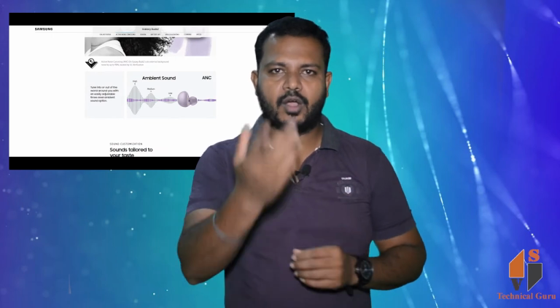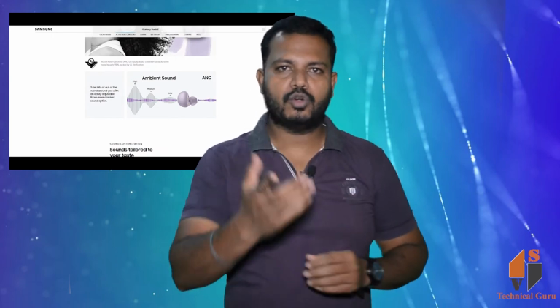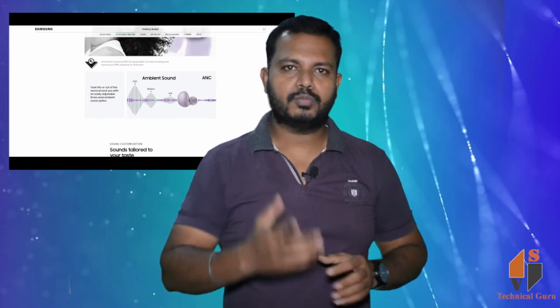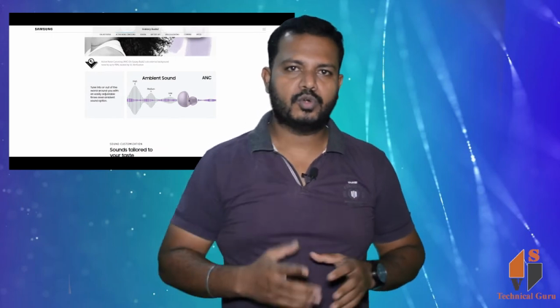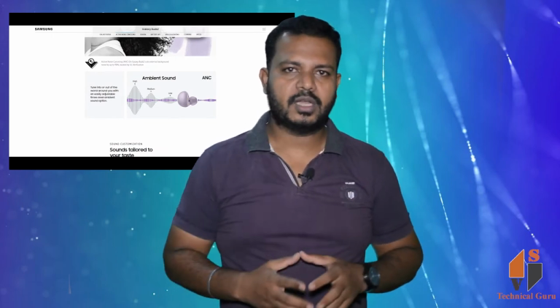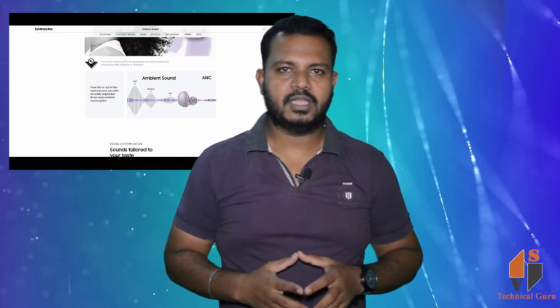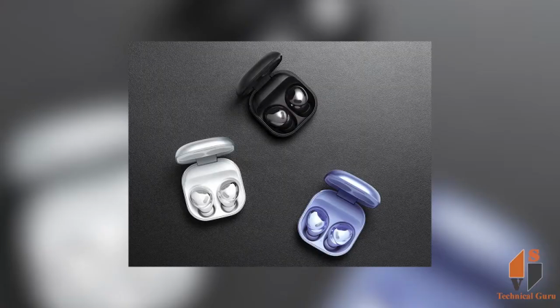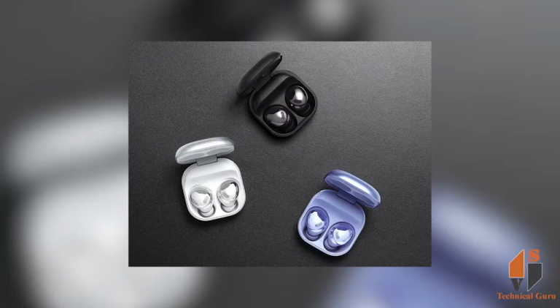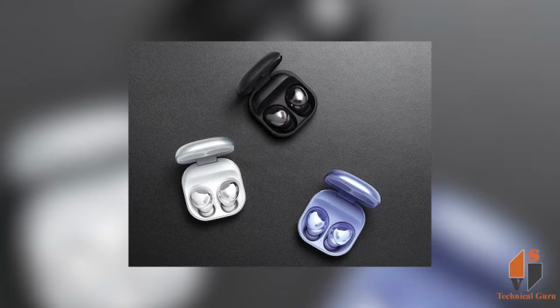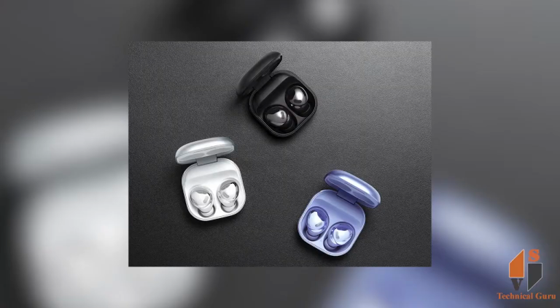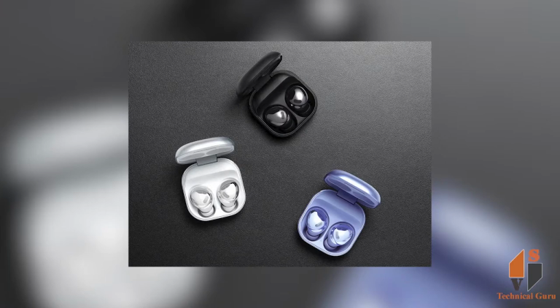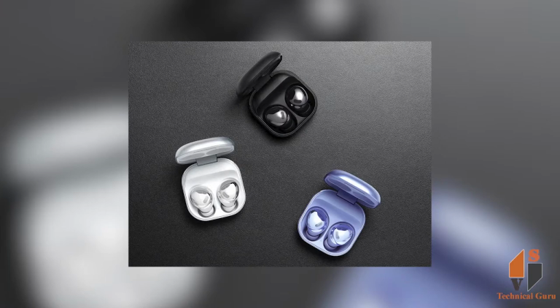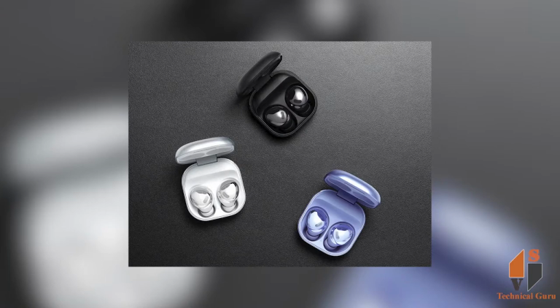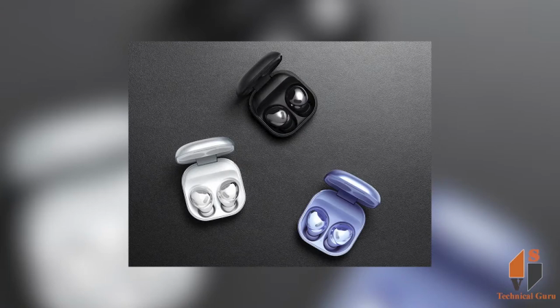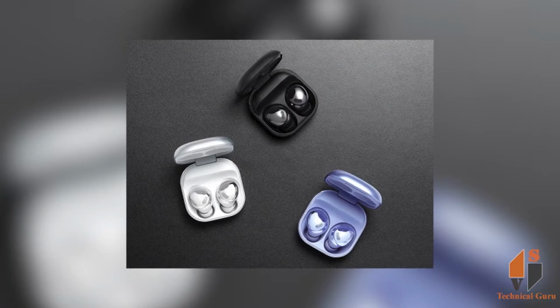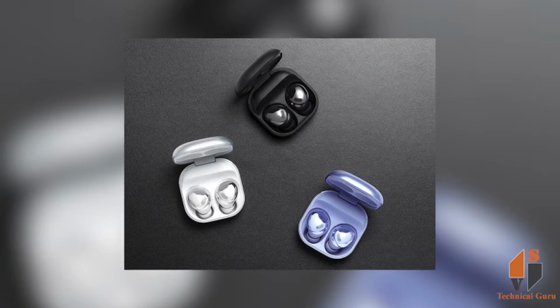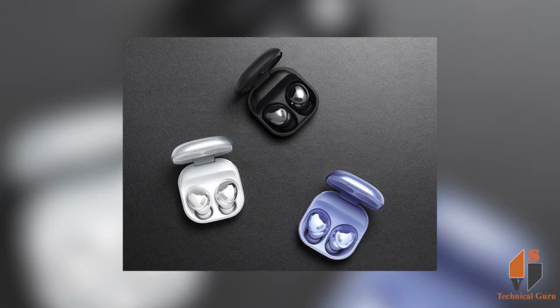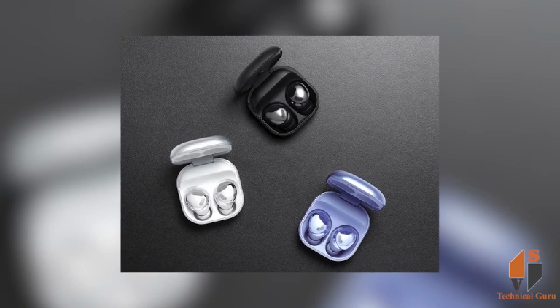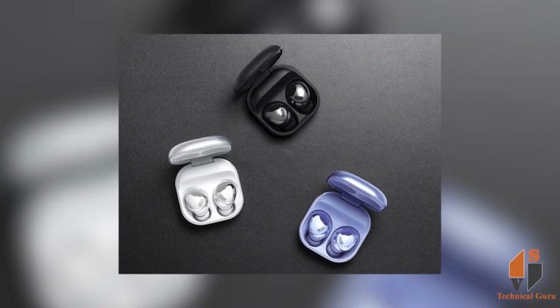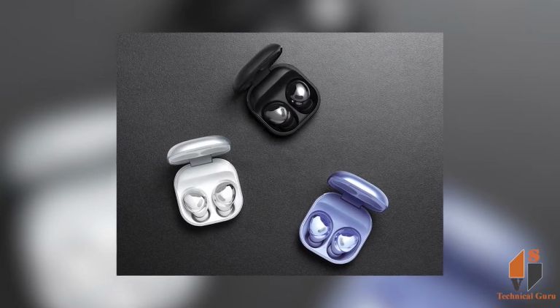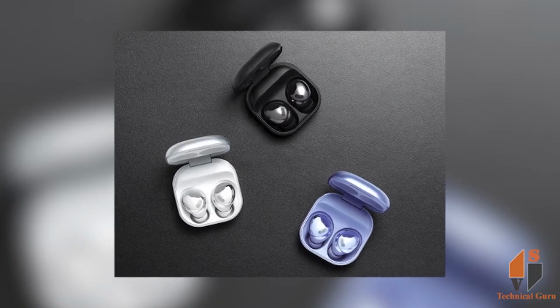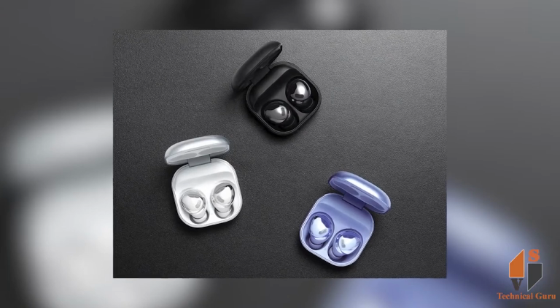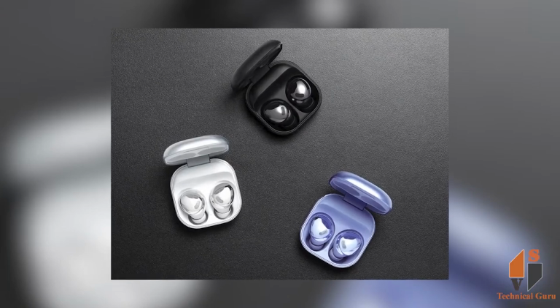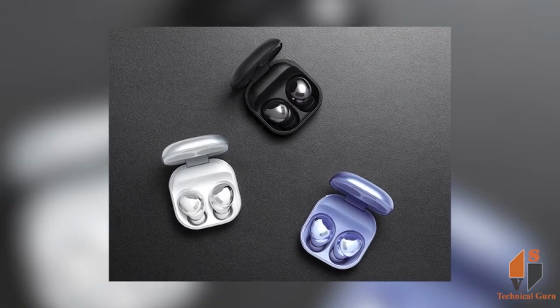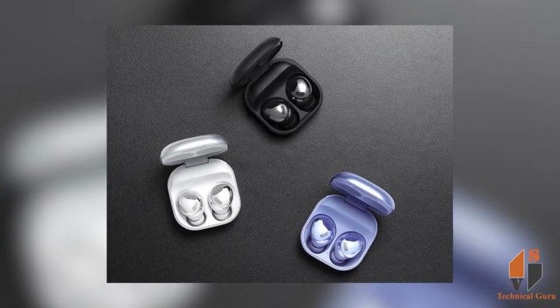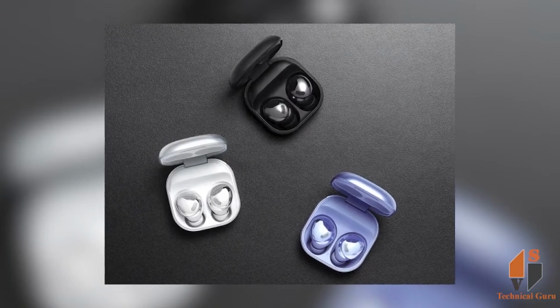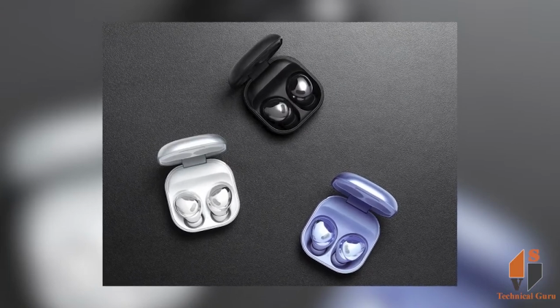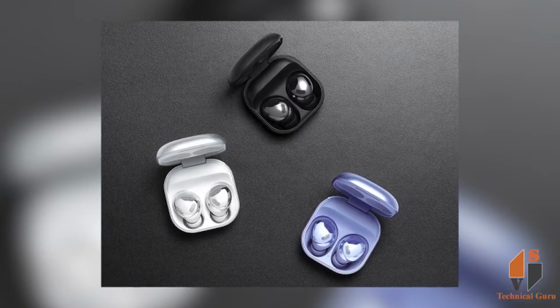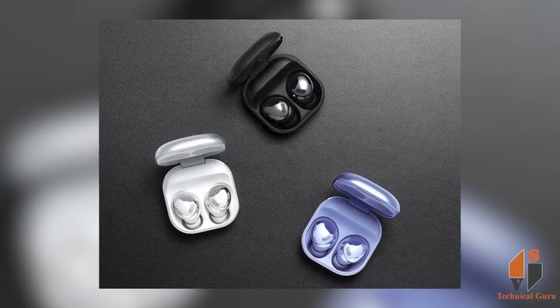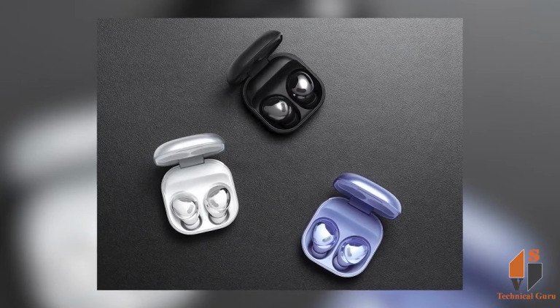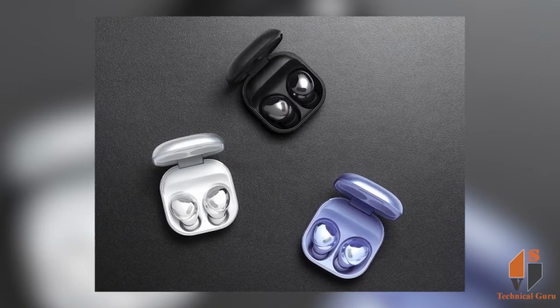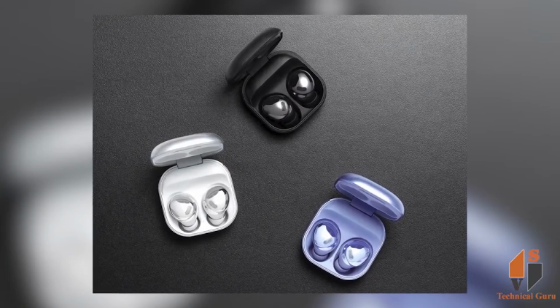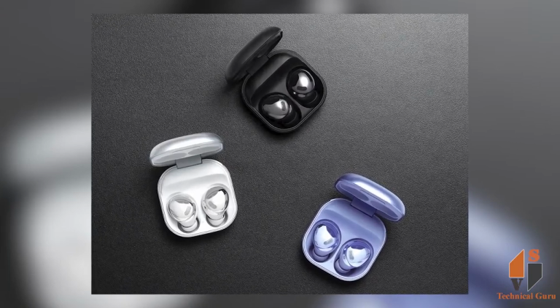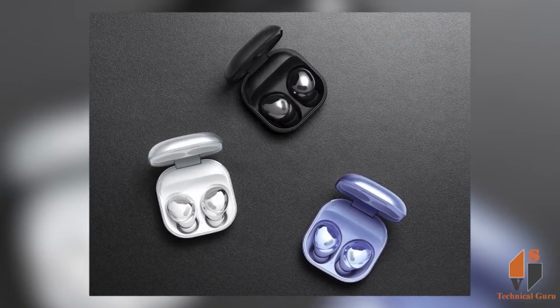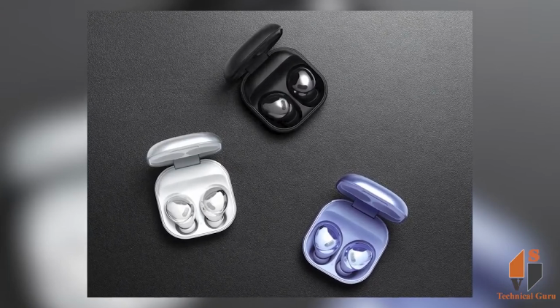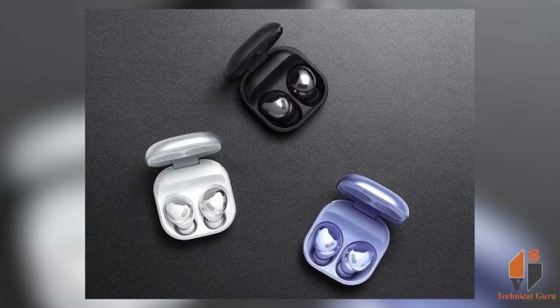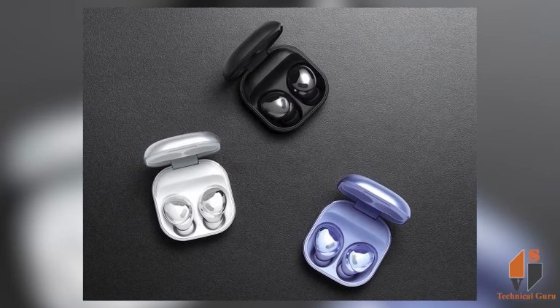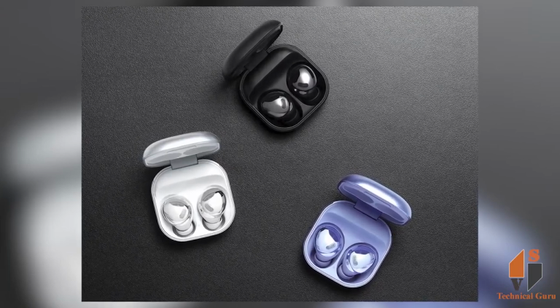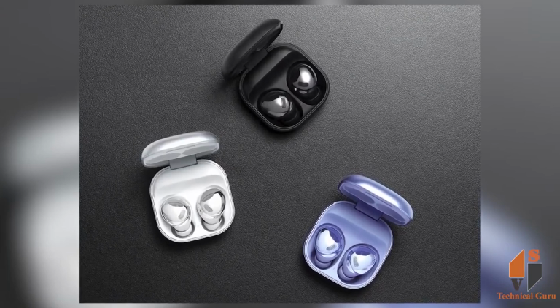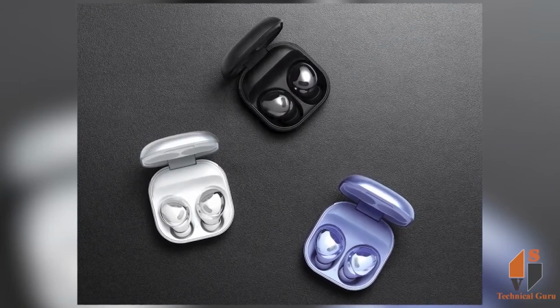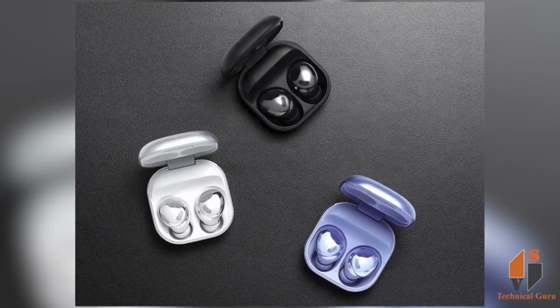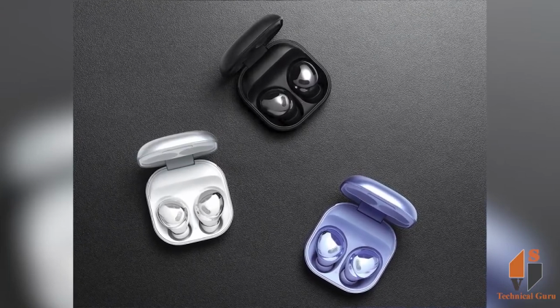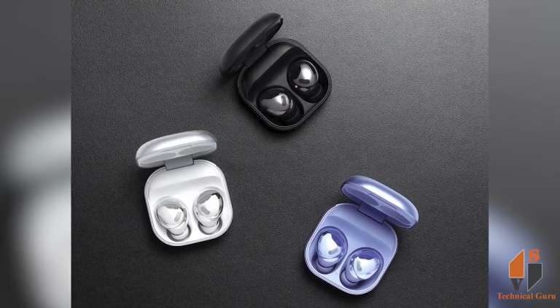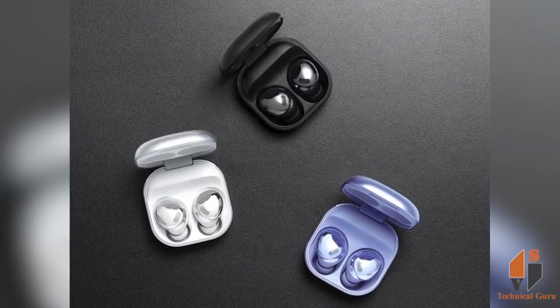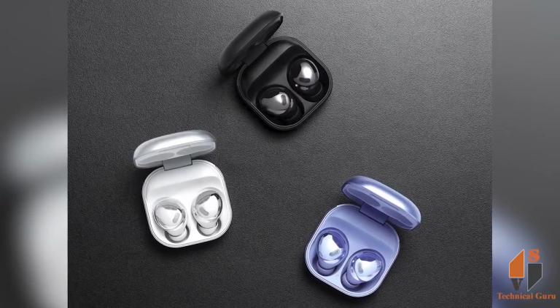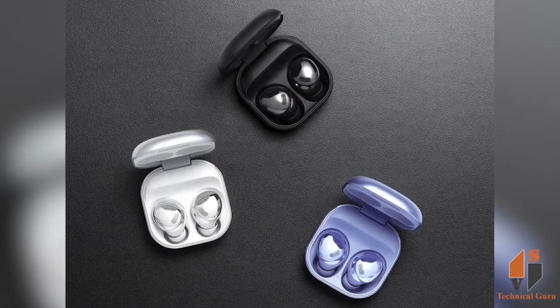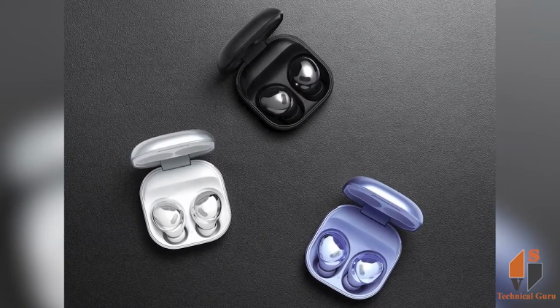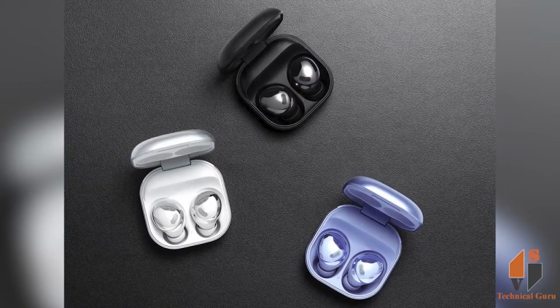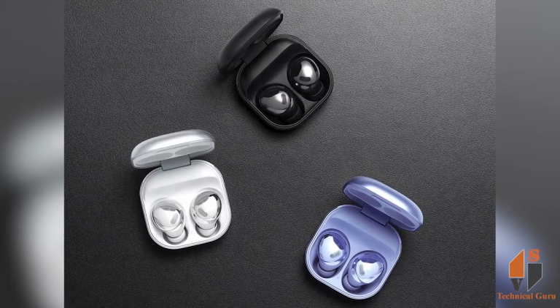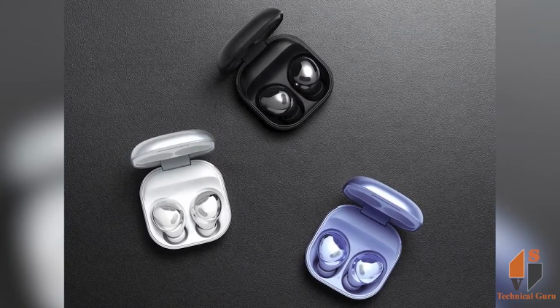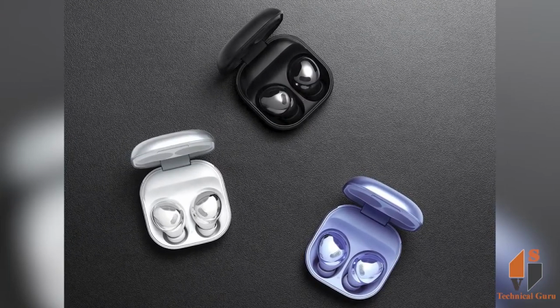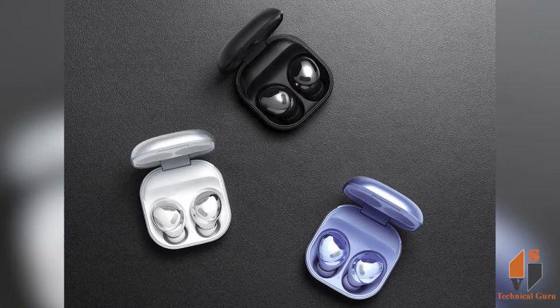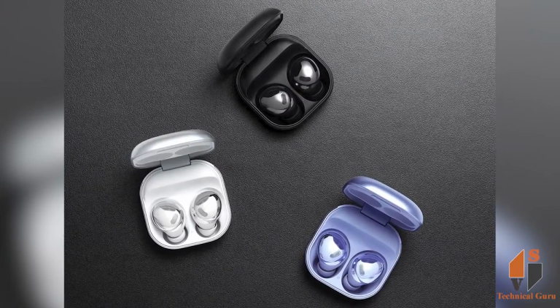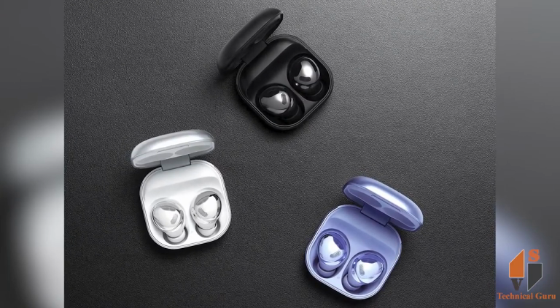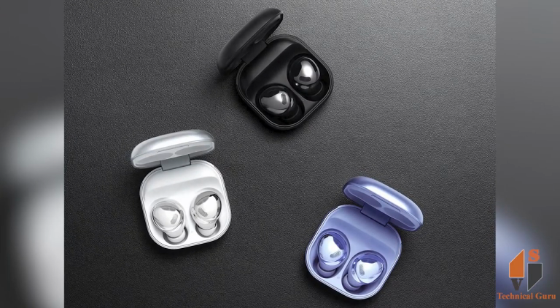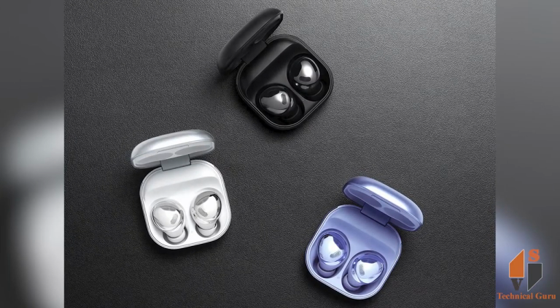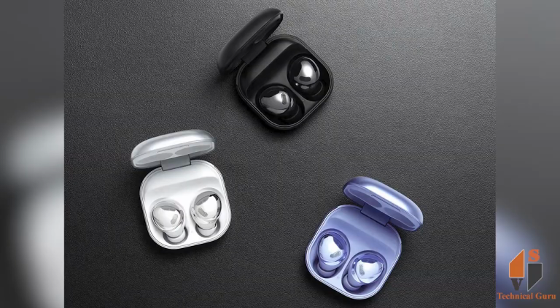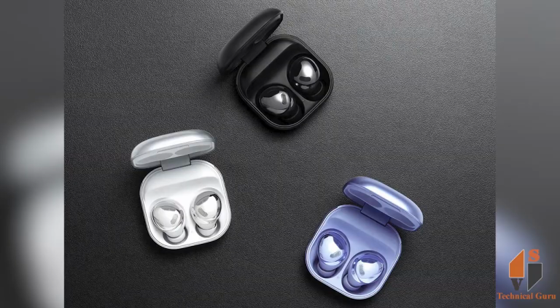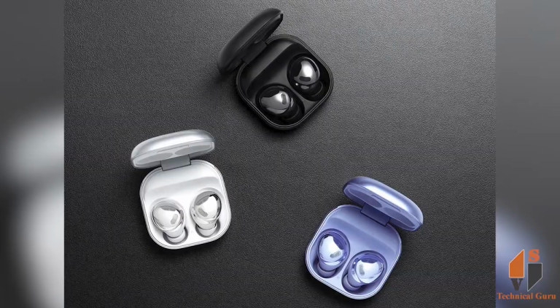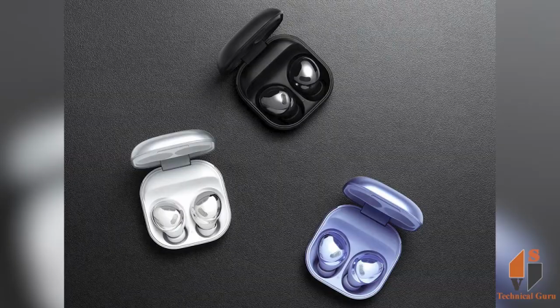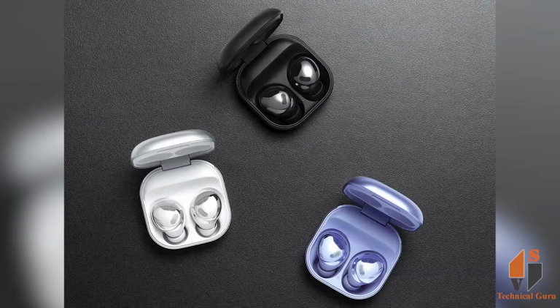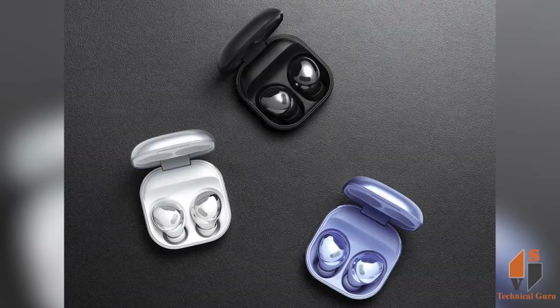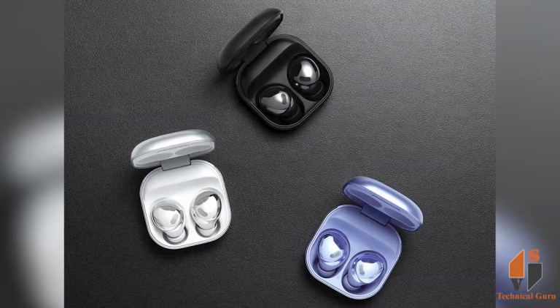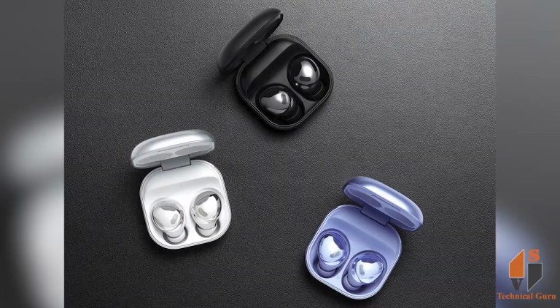The calling experience is notable here — you can expect crystal clear sound quality.